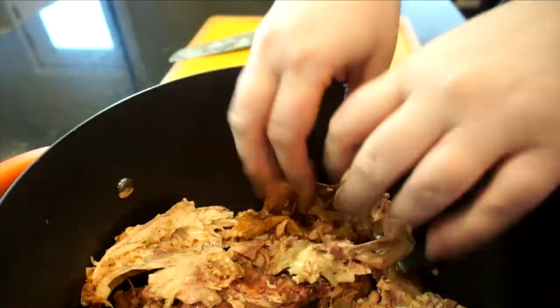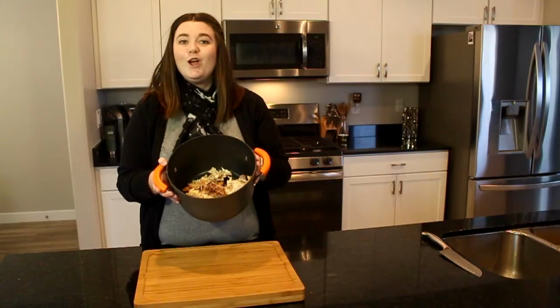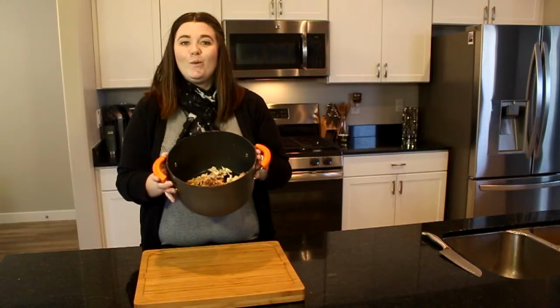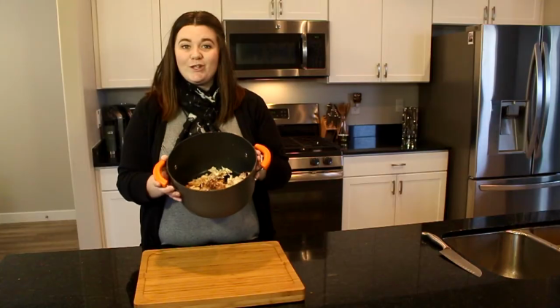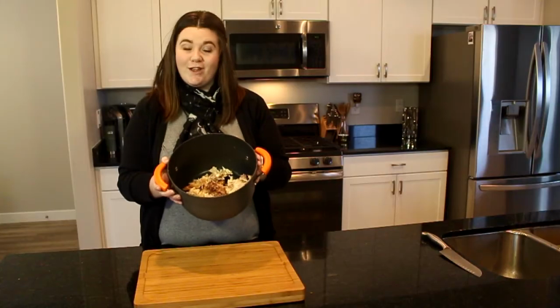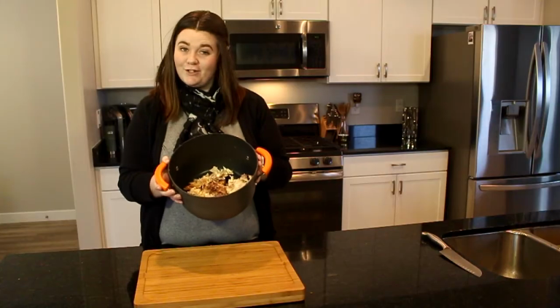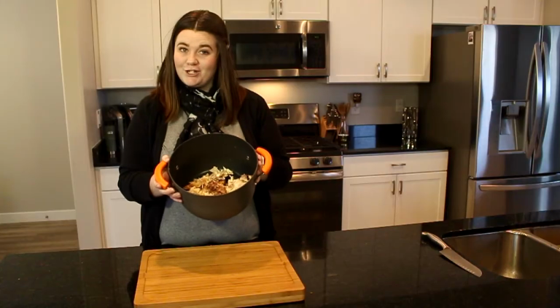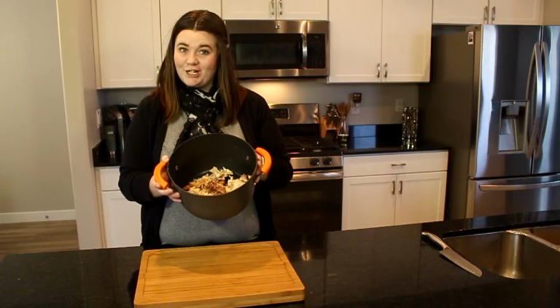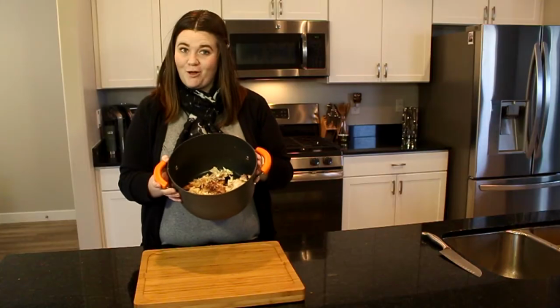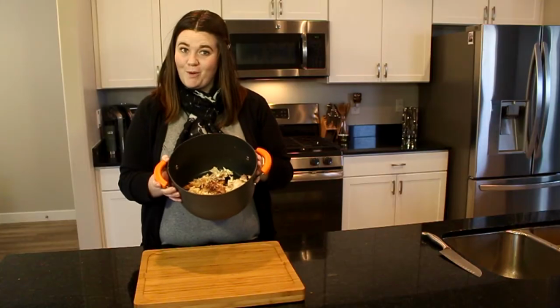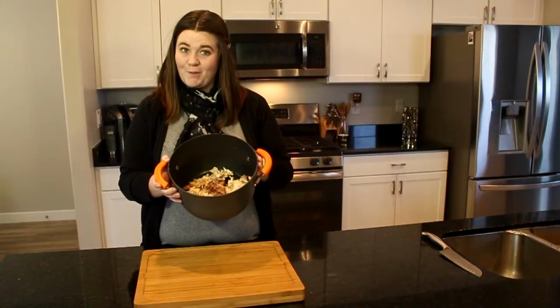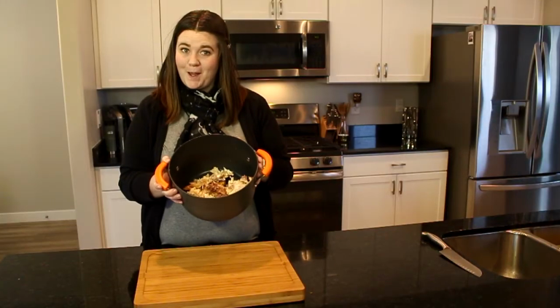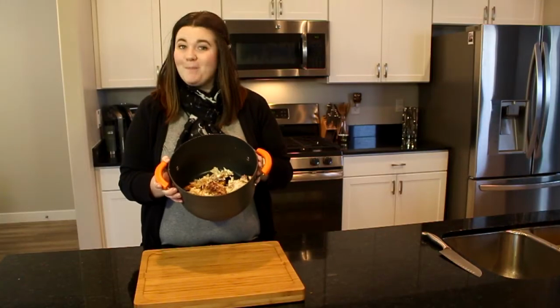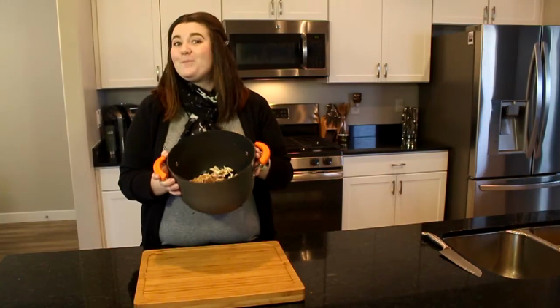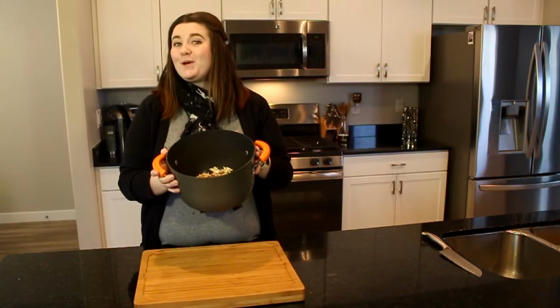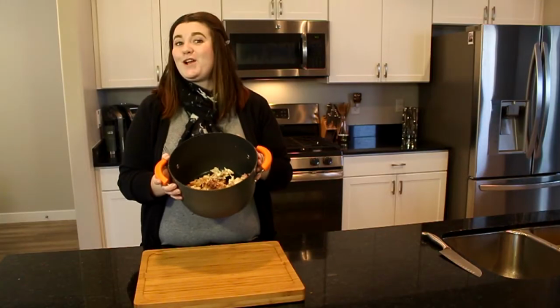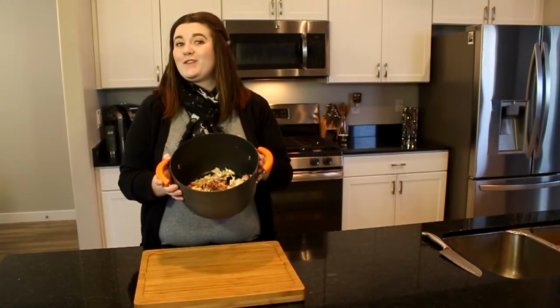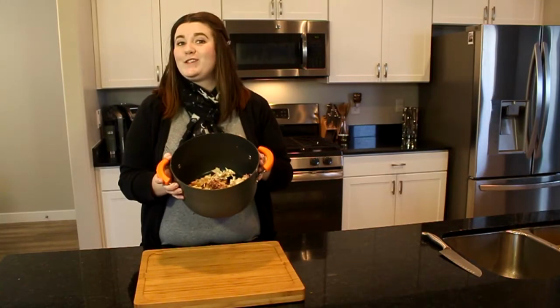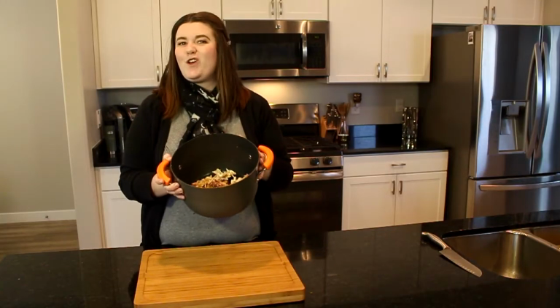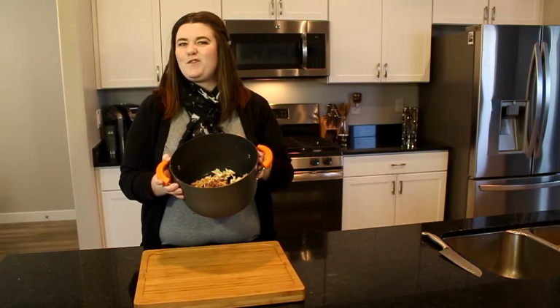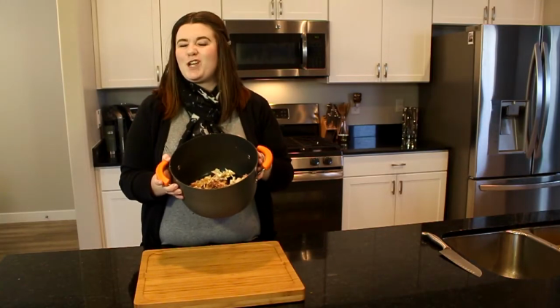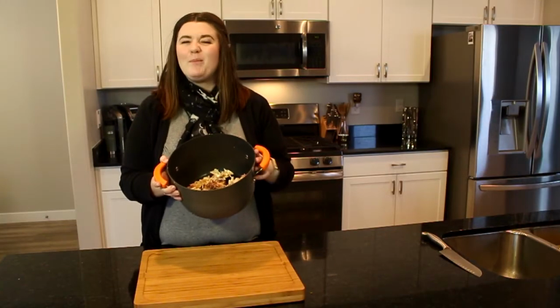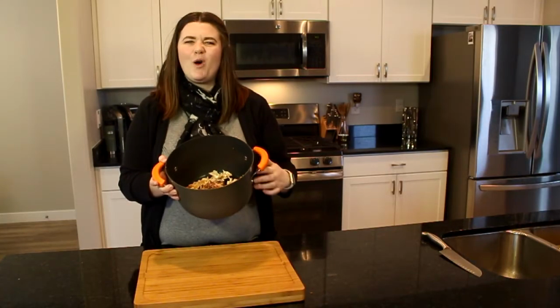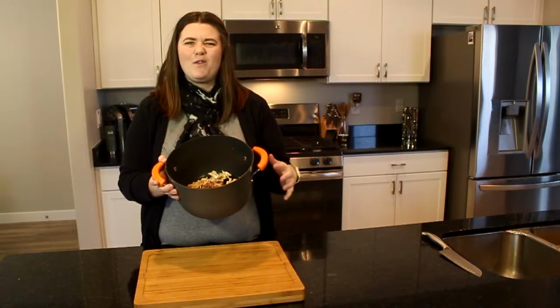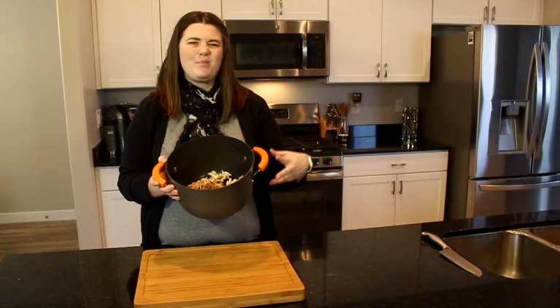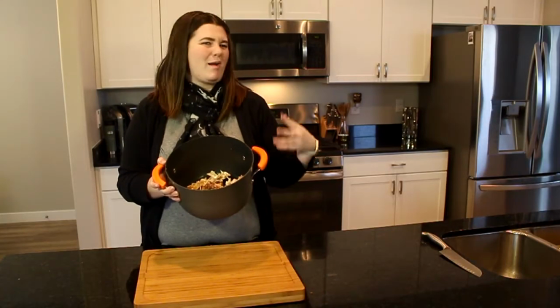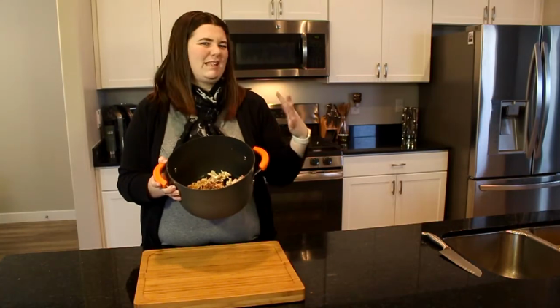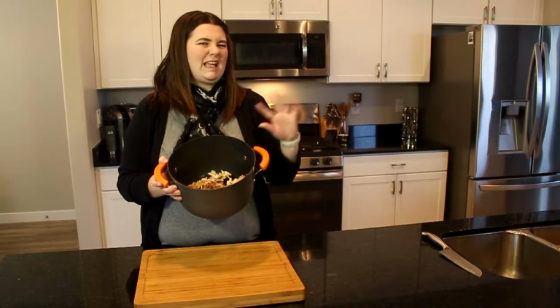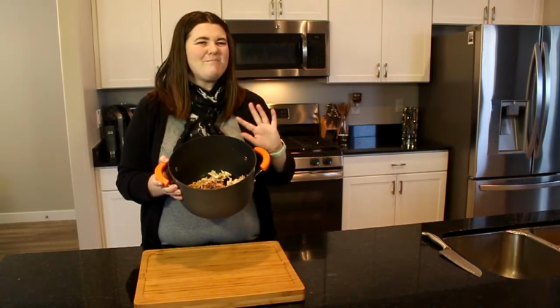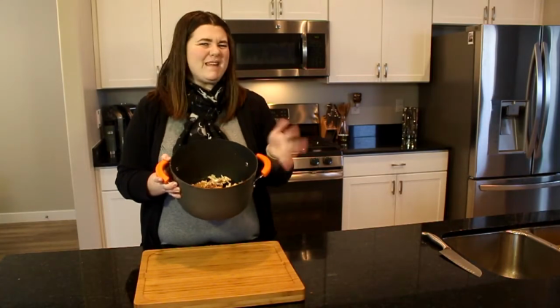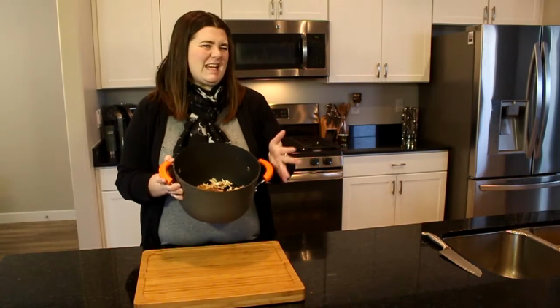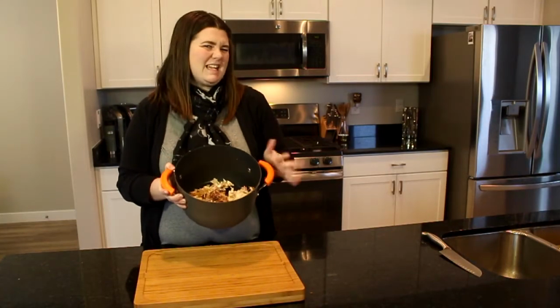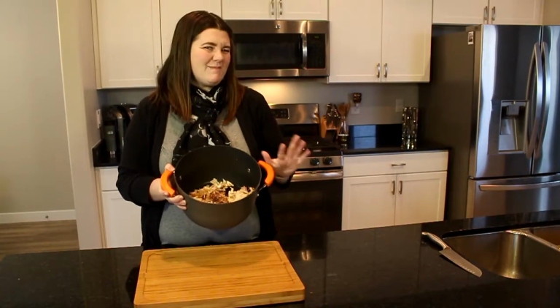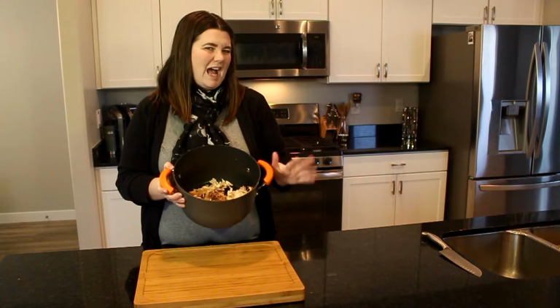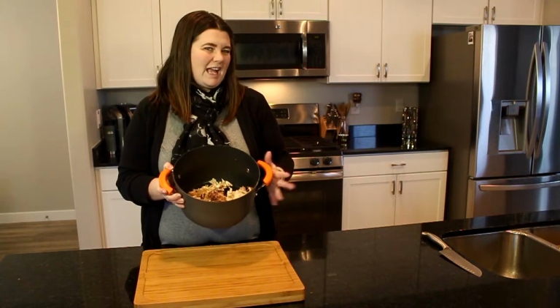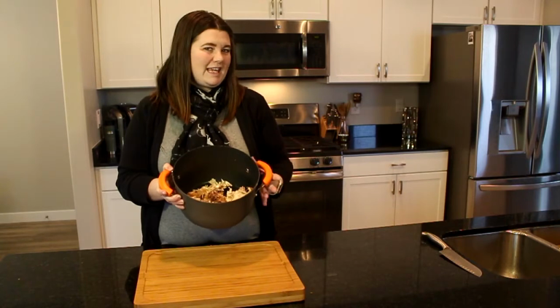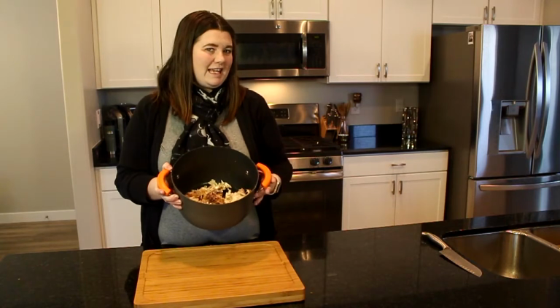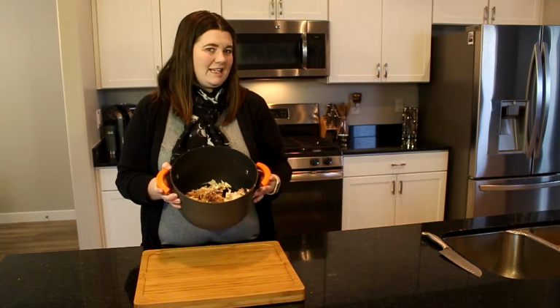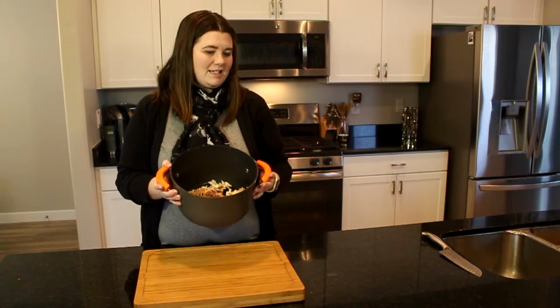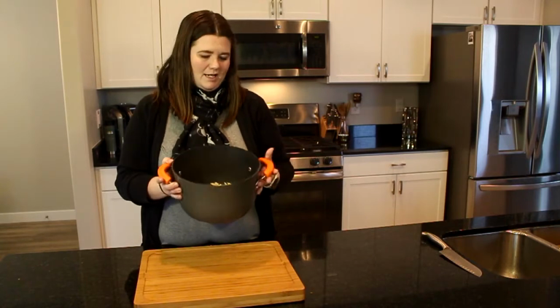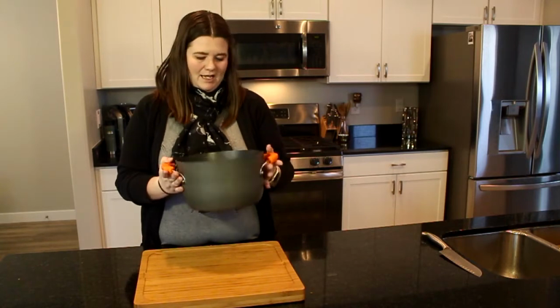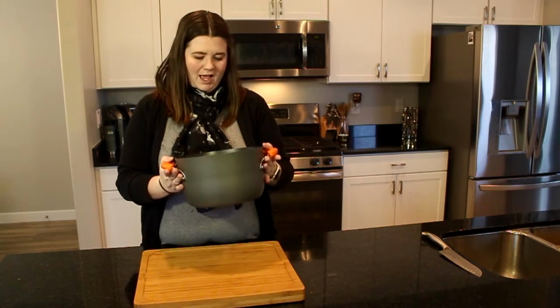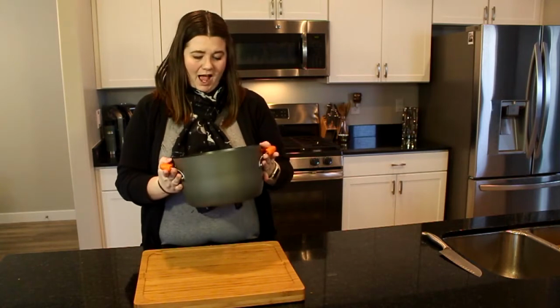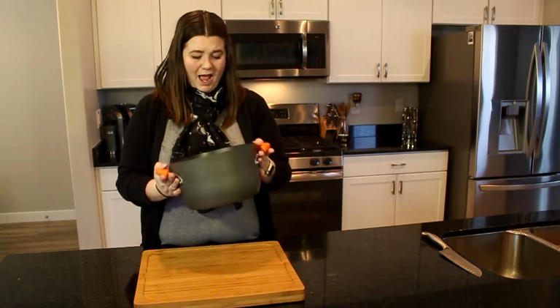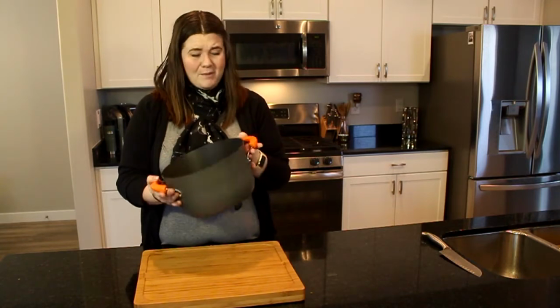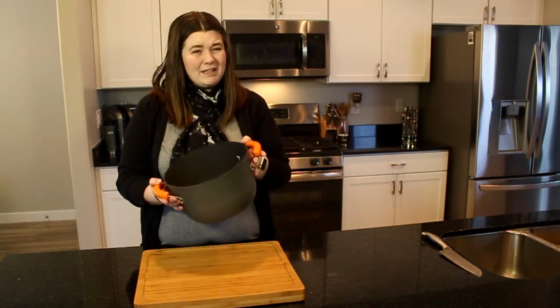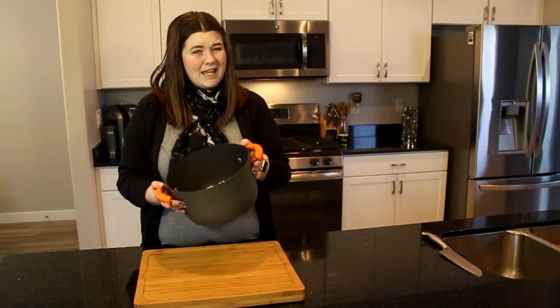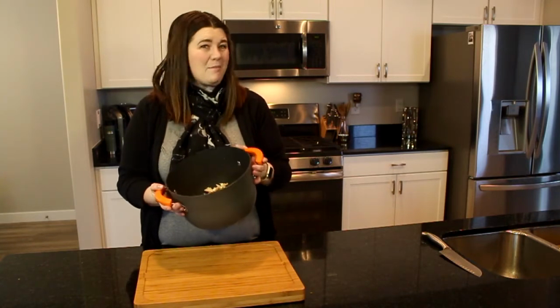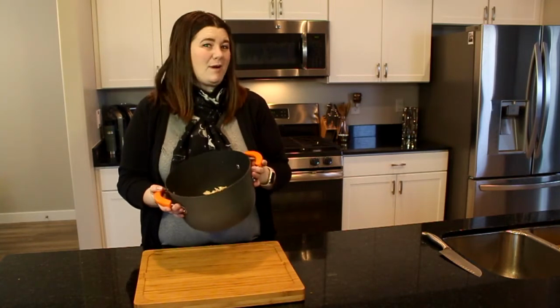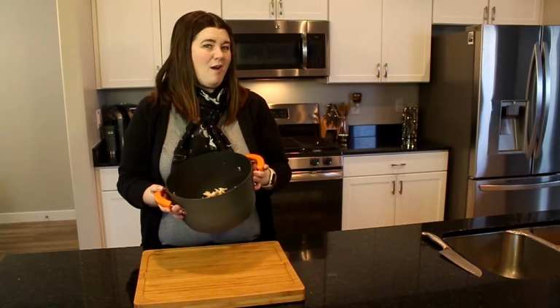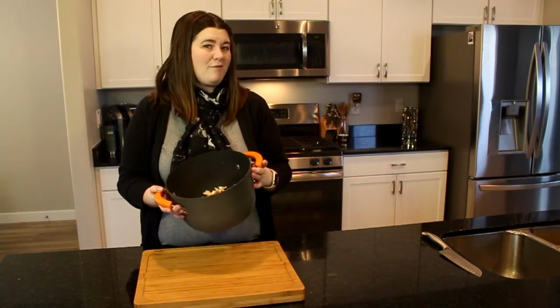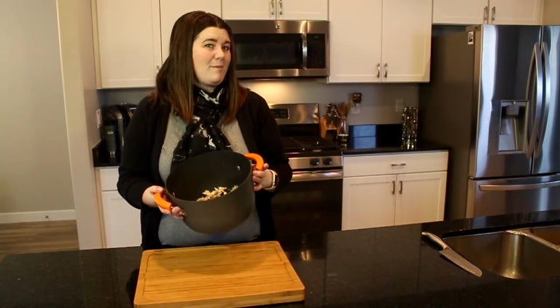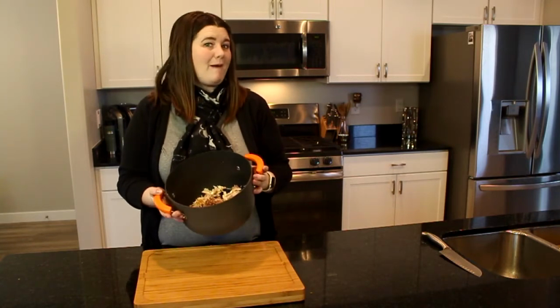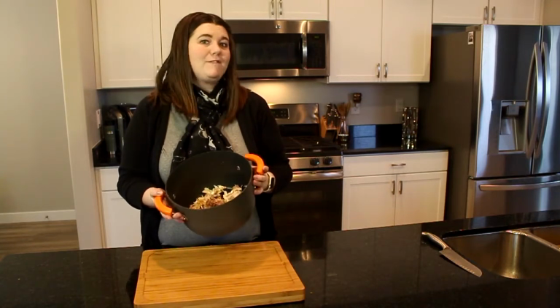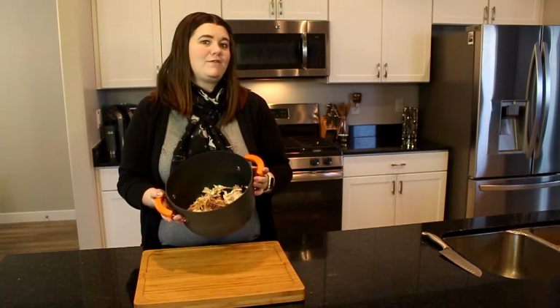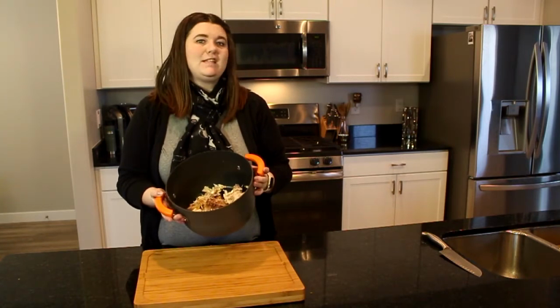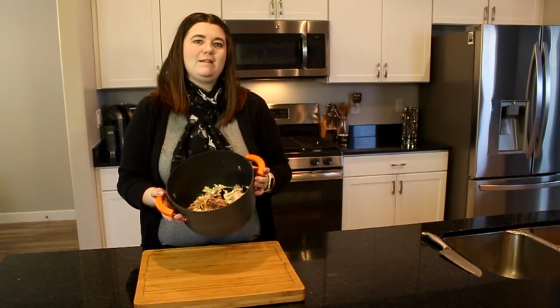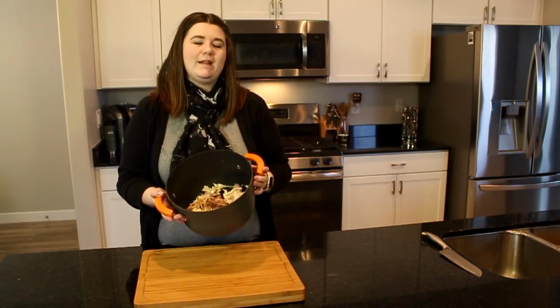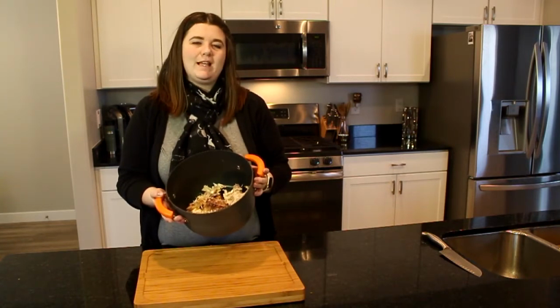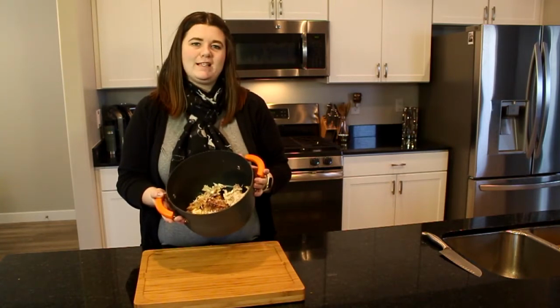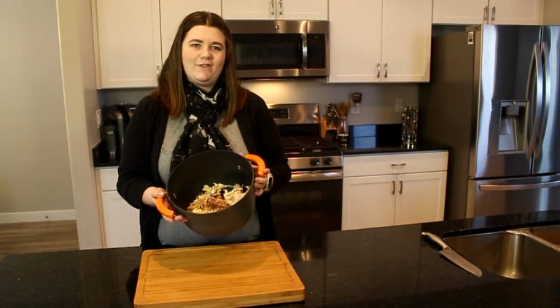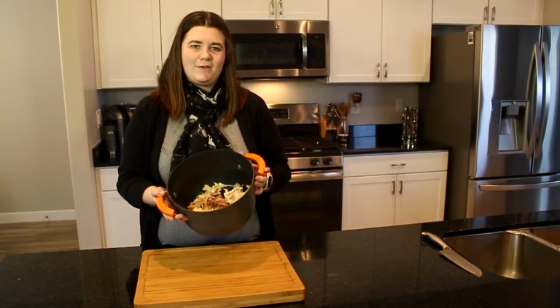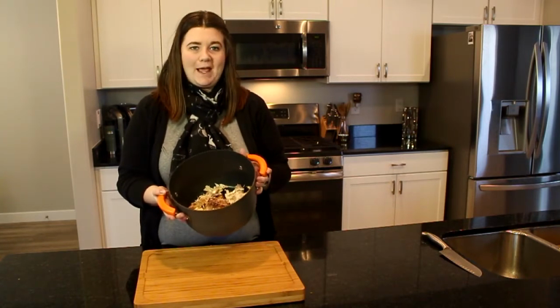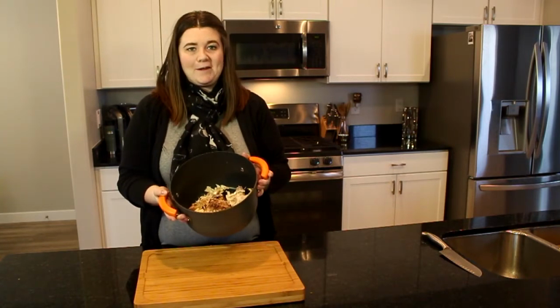Once you have your chicken all broken up, put it on the stovetop over medium-high heat and let it brown for about 15 minutes if you can.